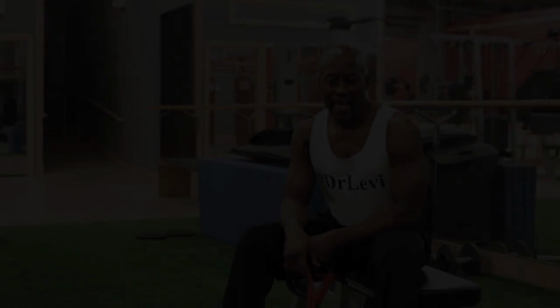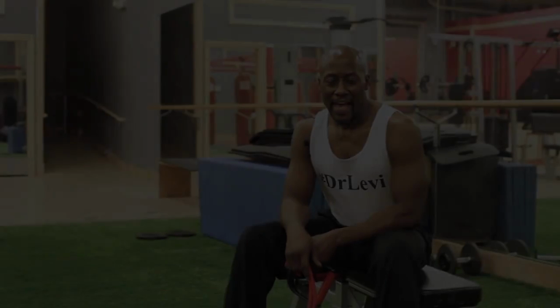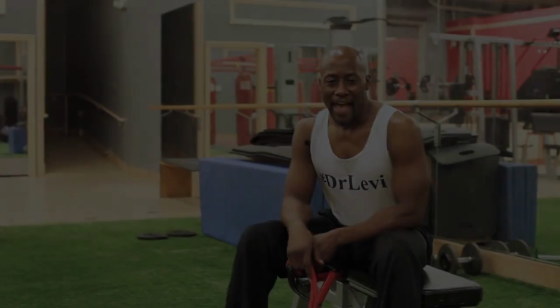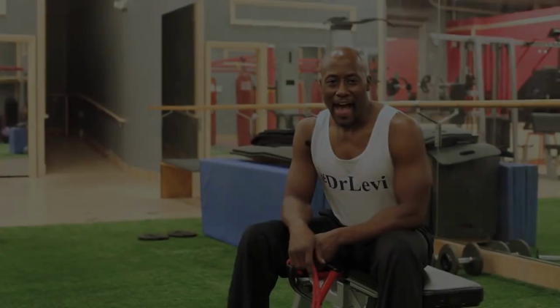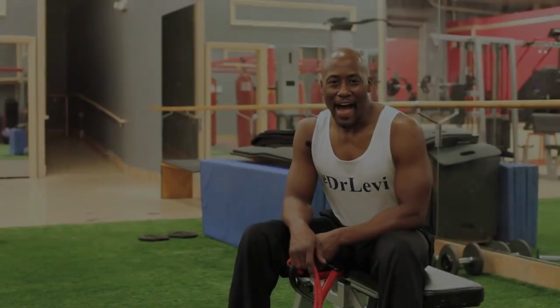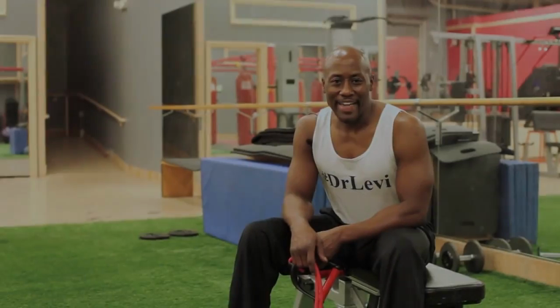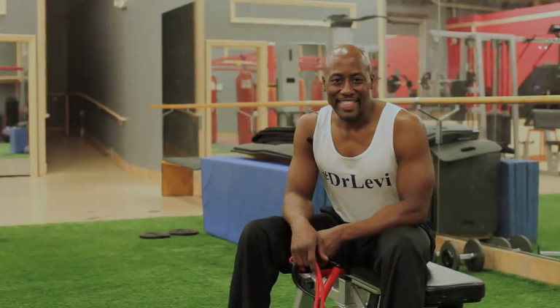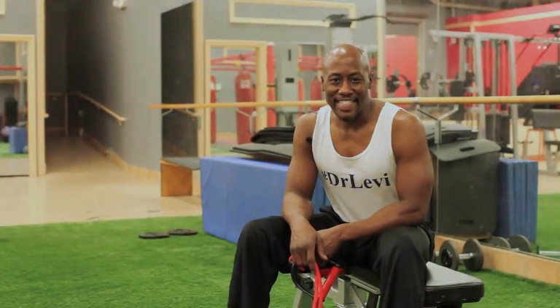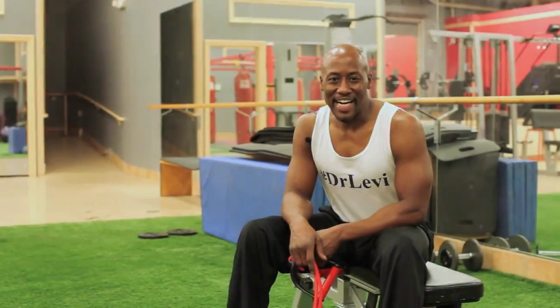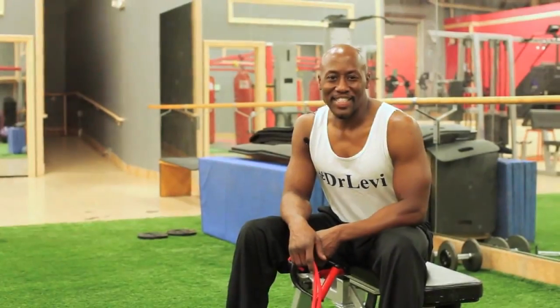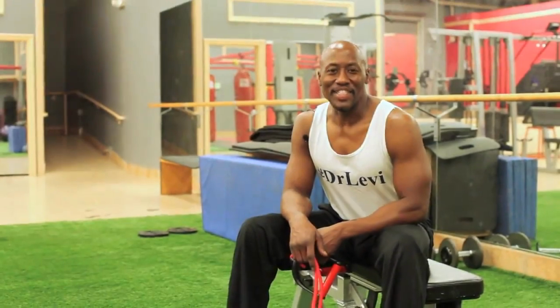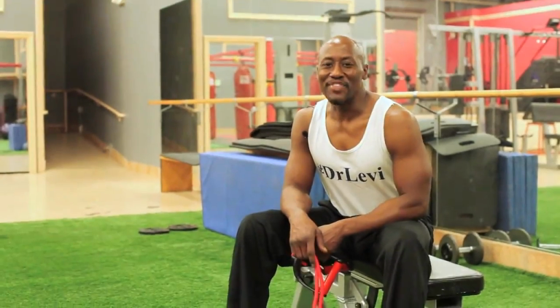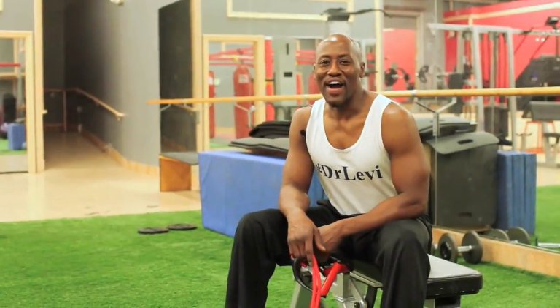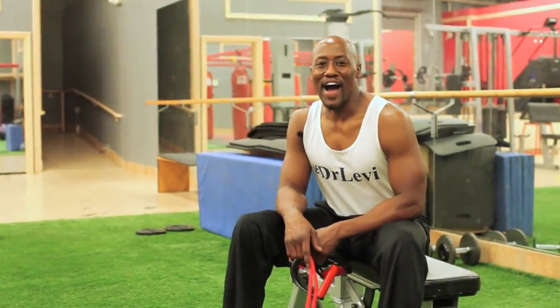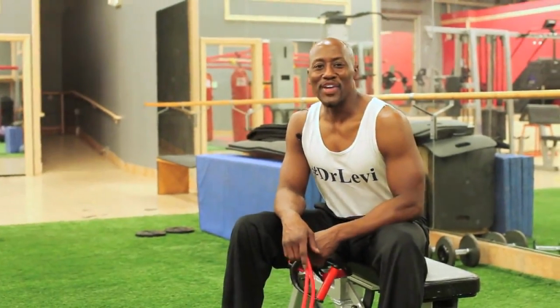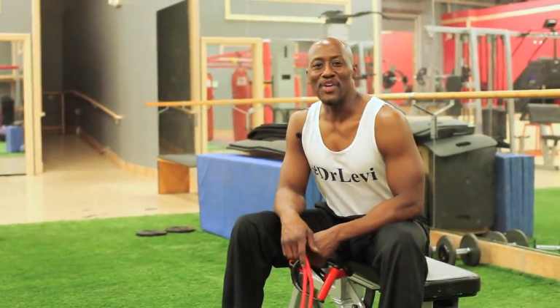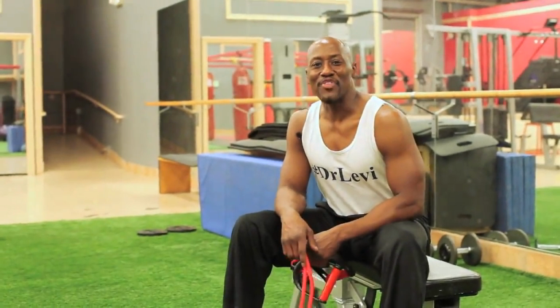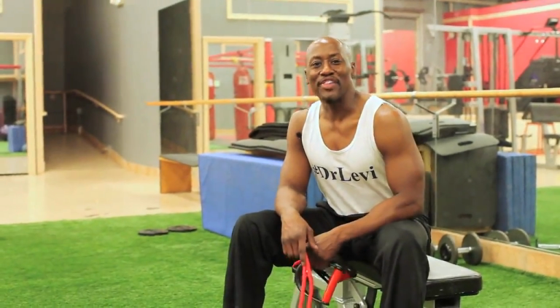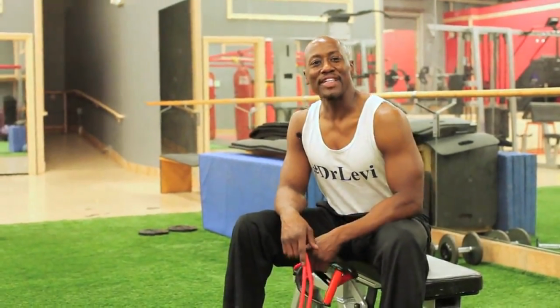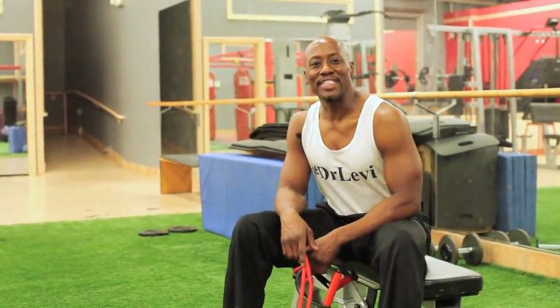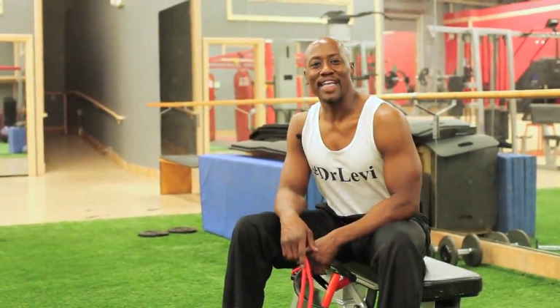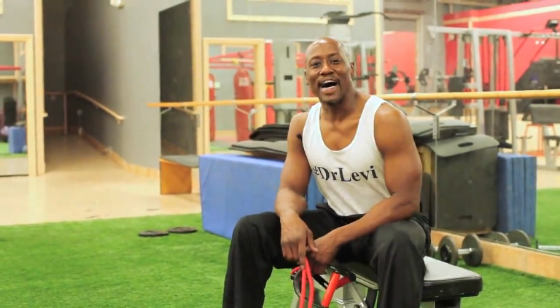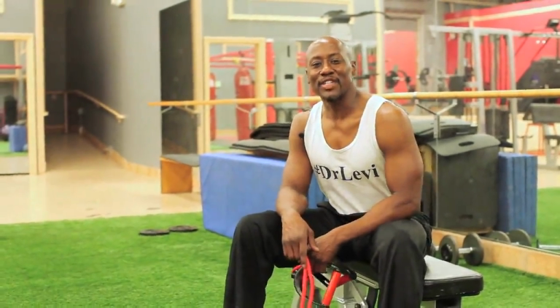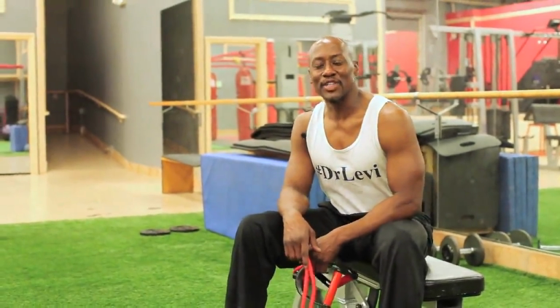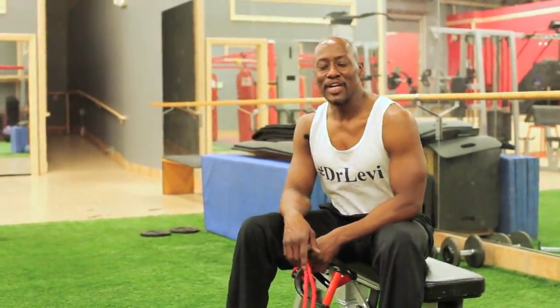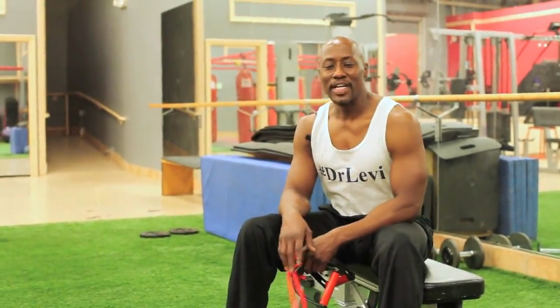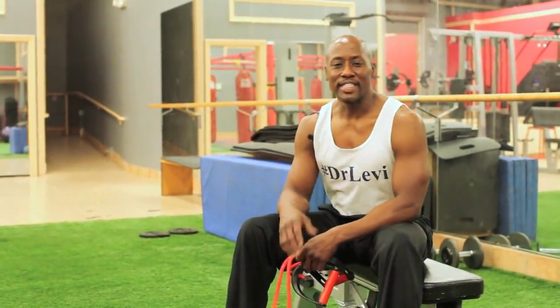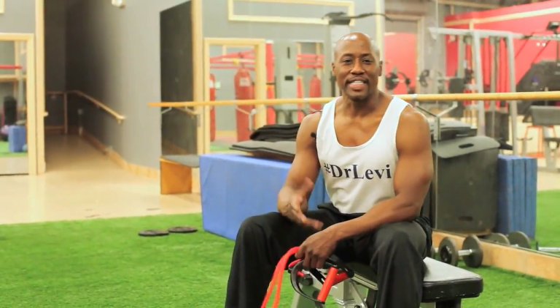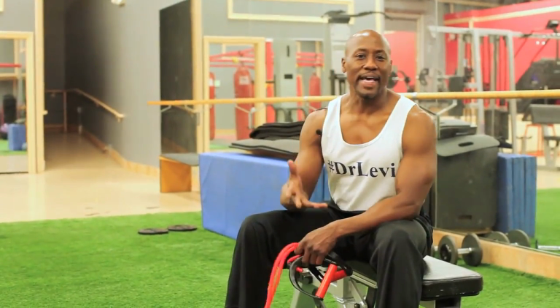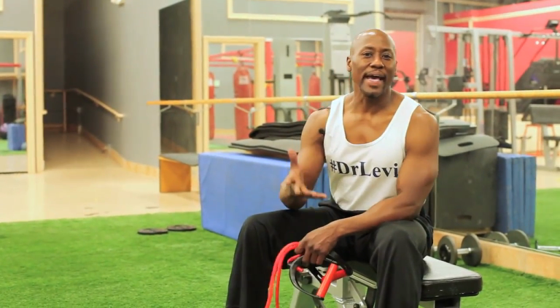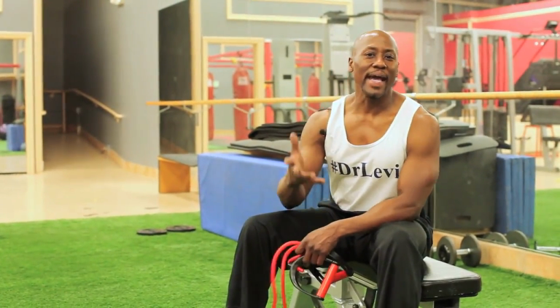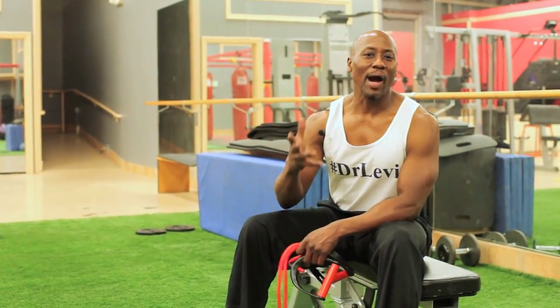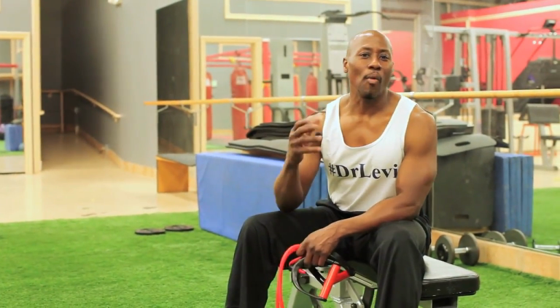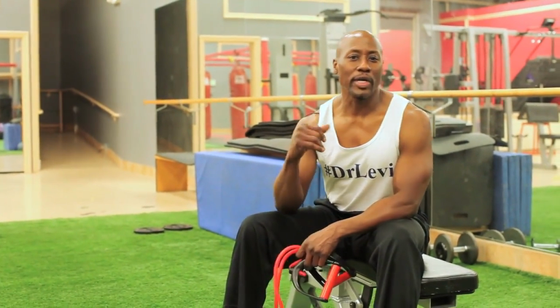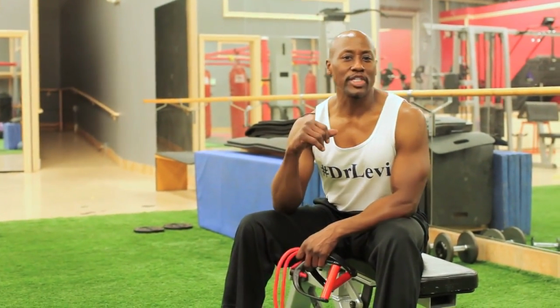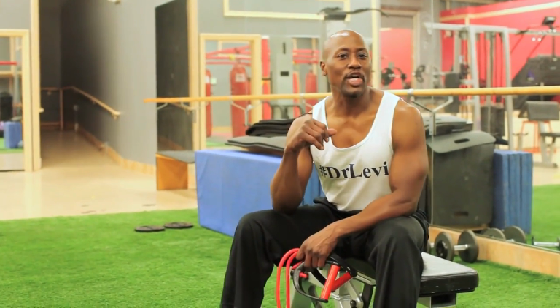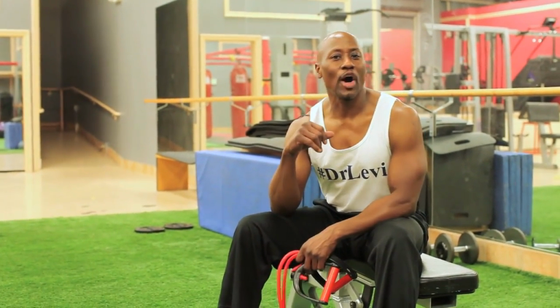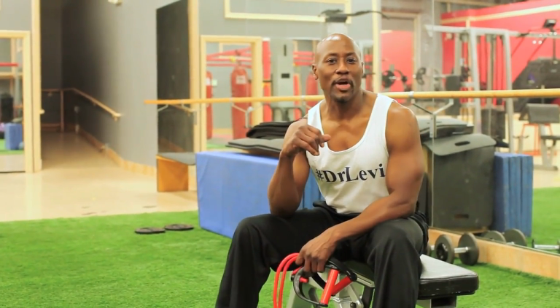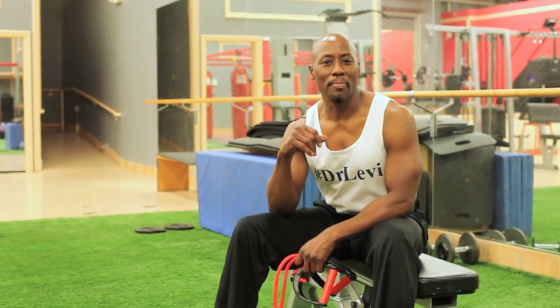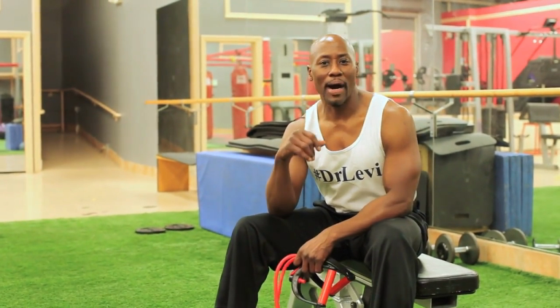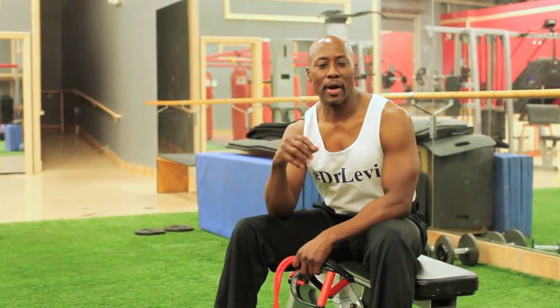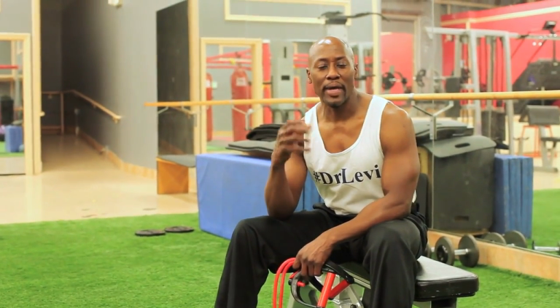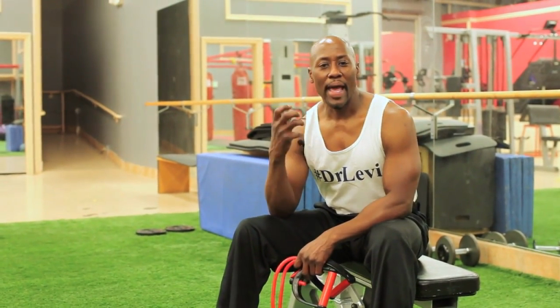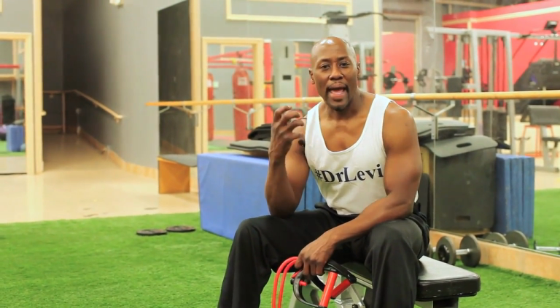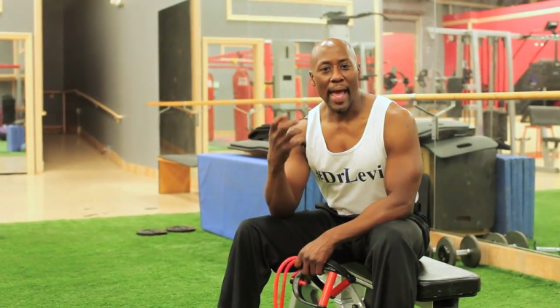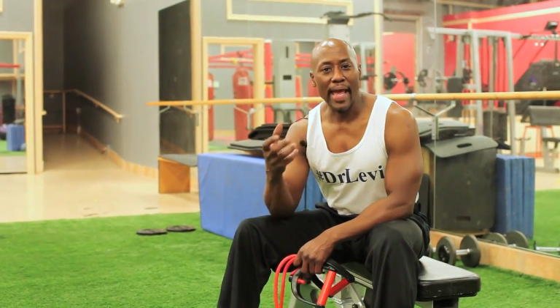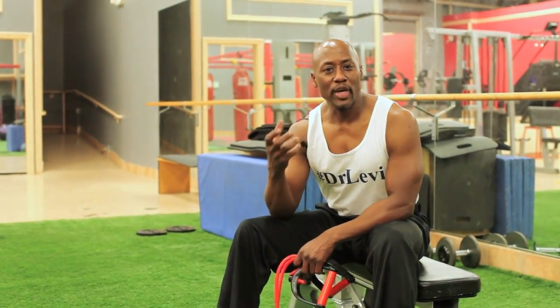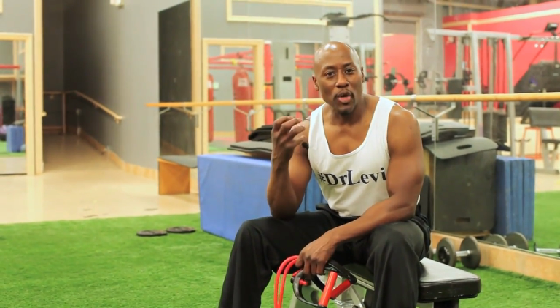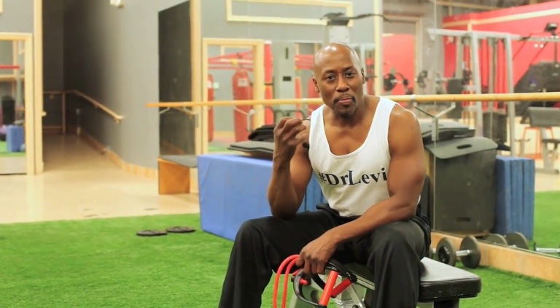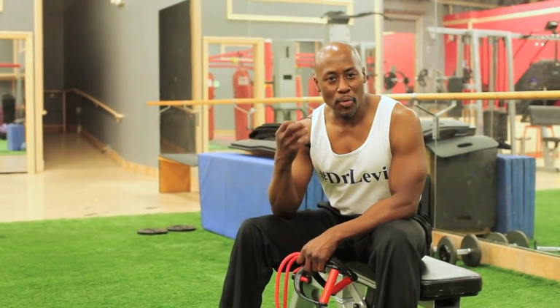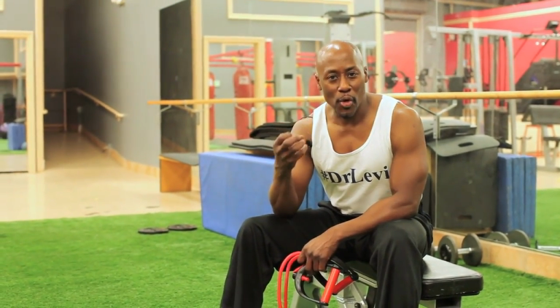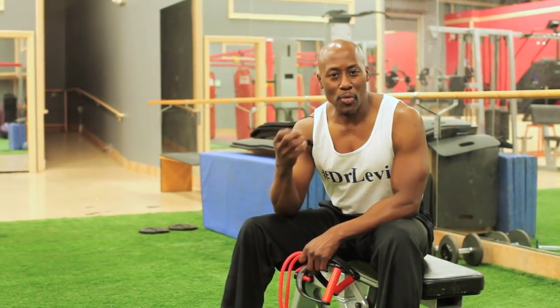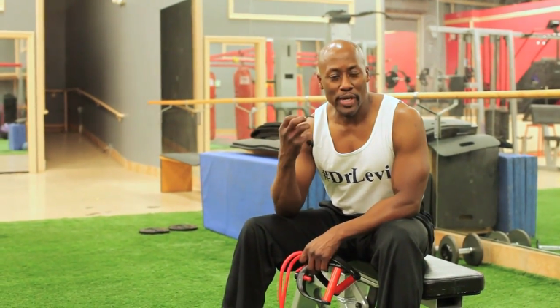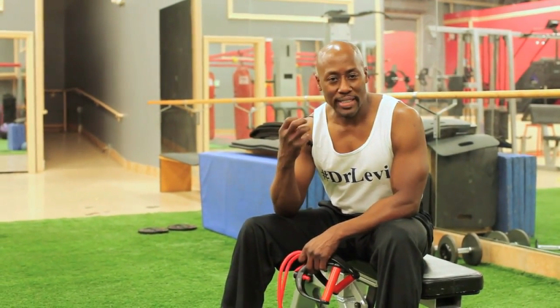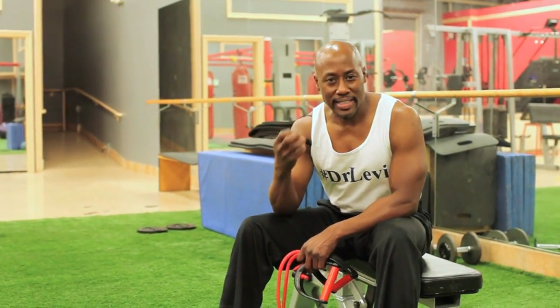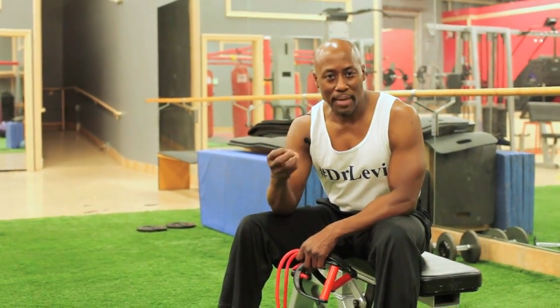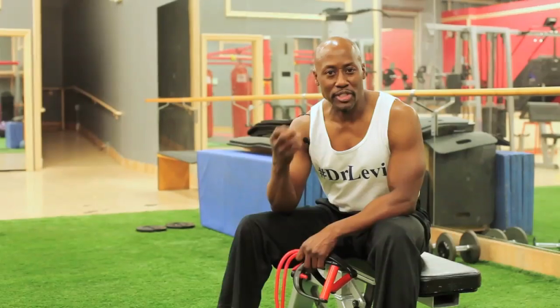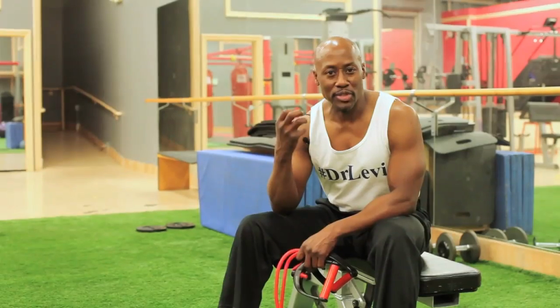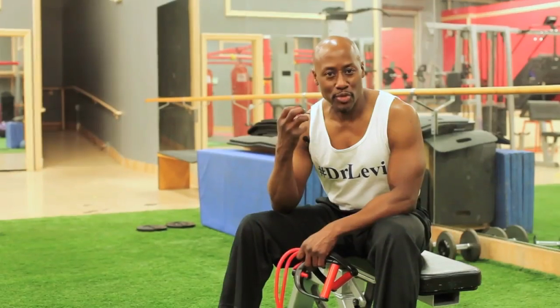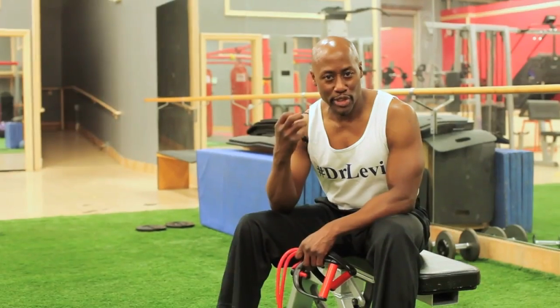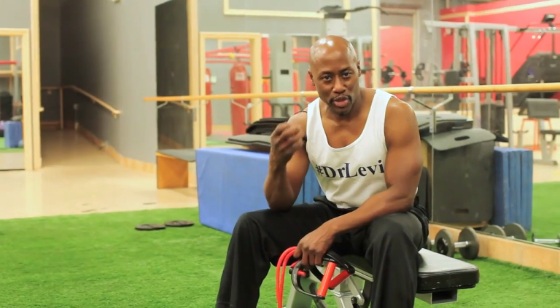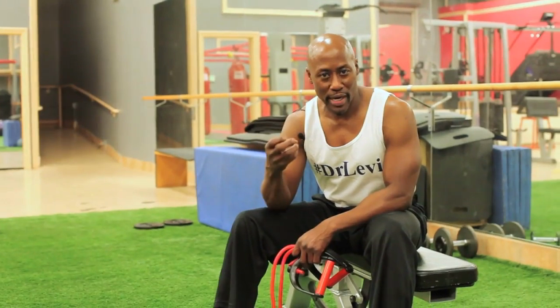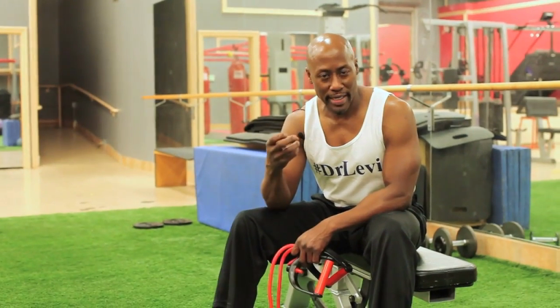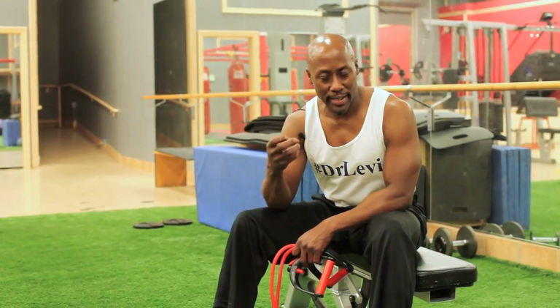Hi, this is Dr. Levi, your fitness doctor. Today, I want to talk about ankle proprioception retraining.